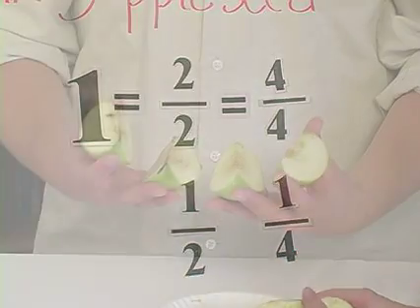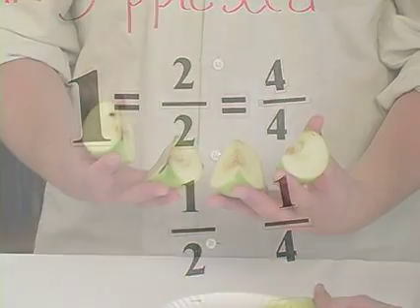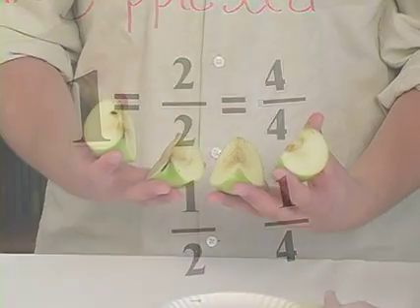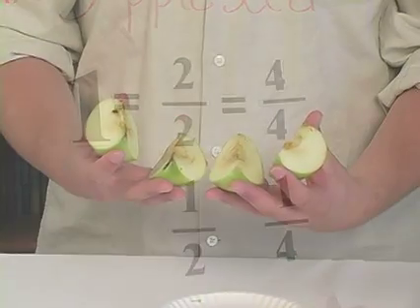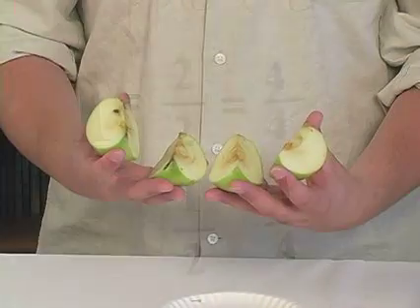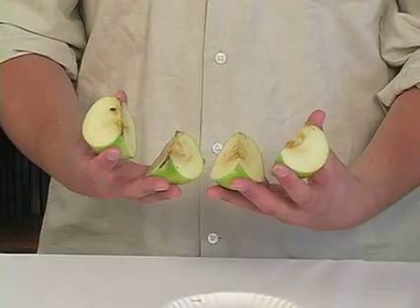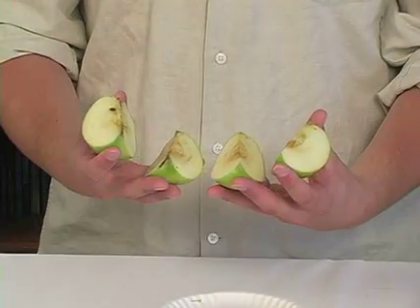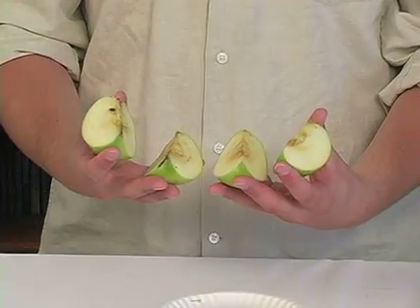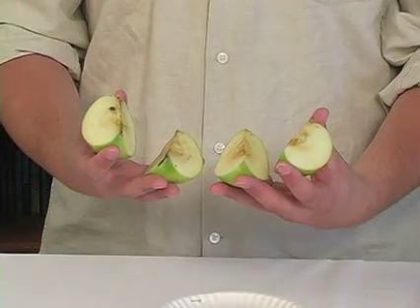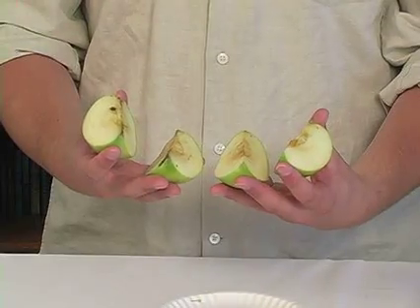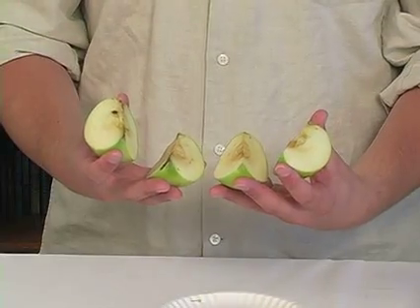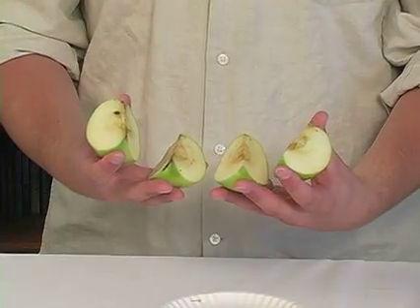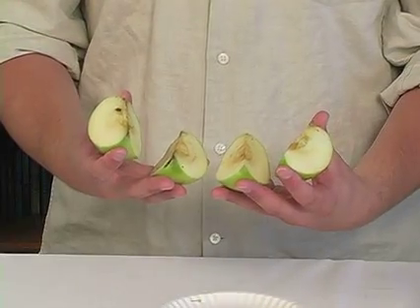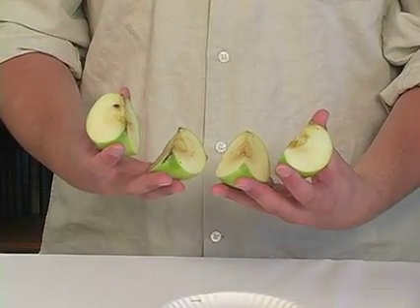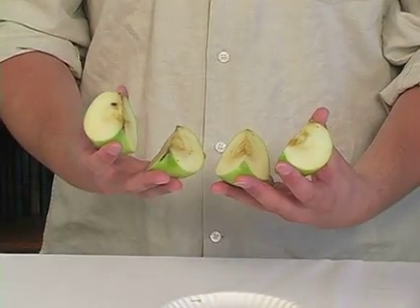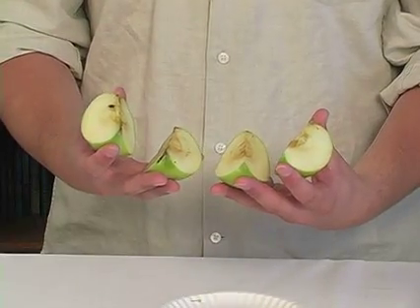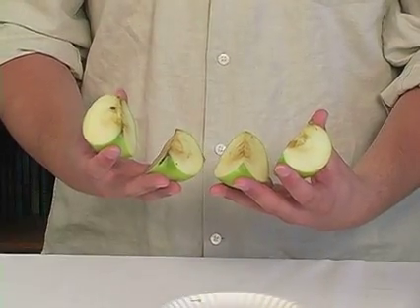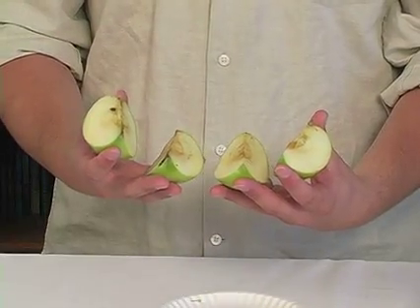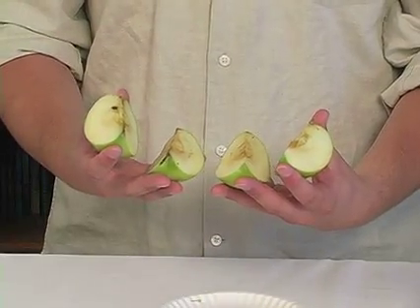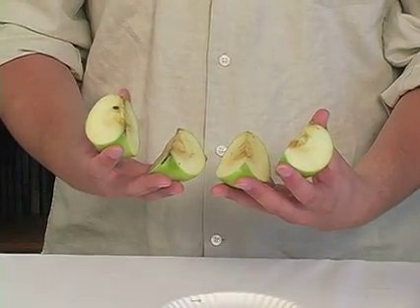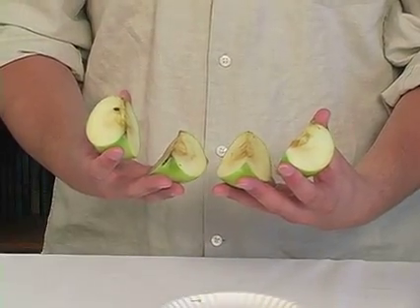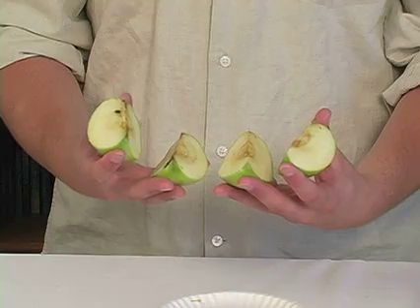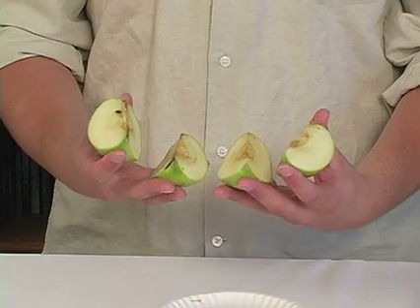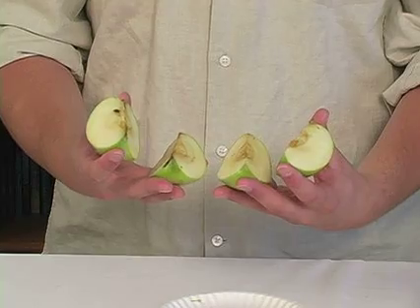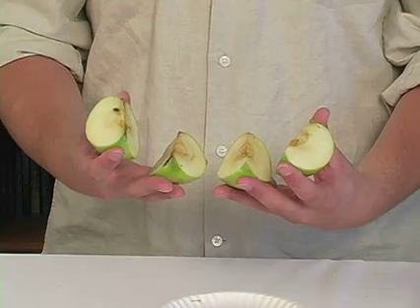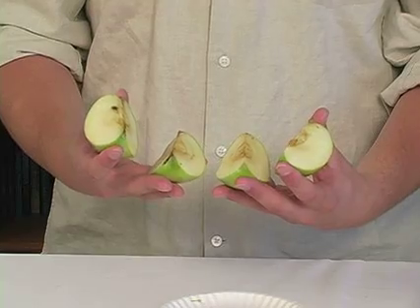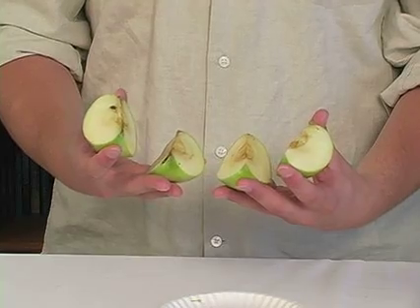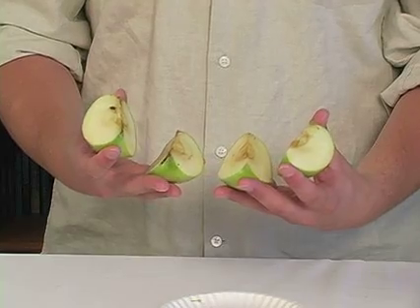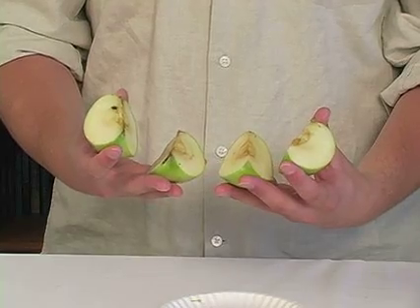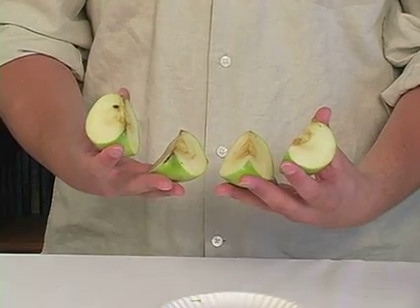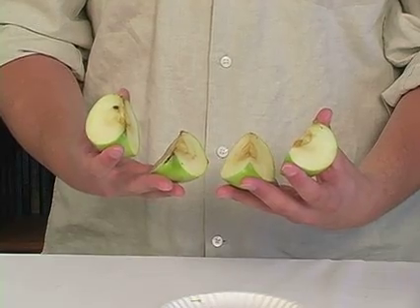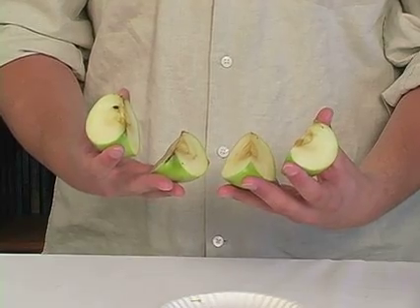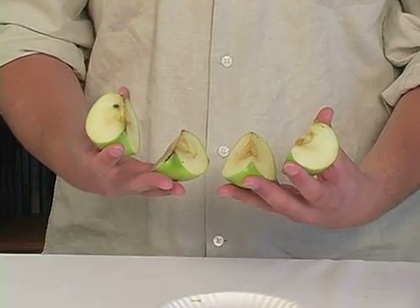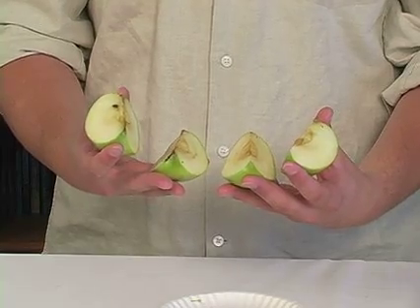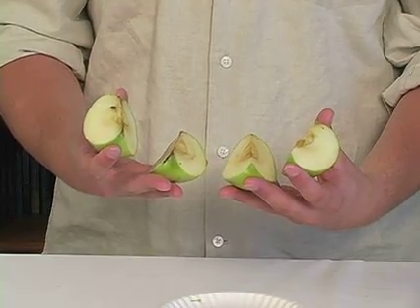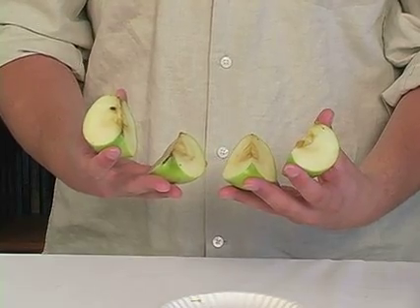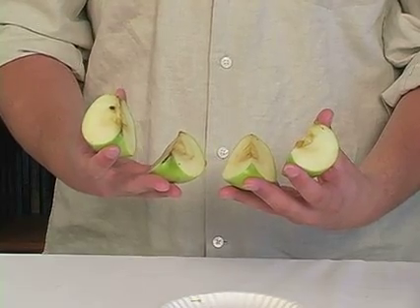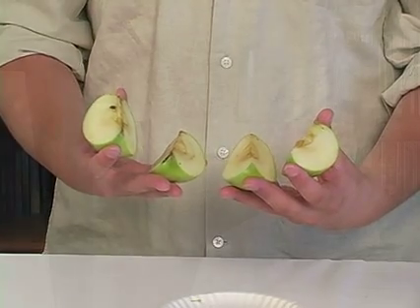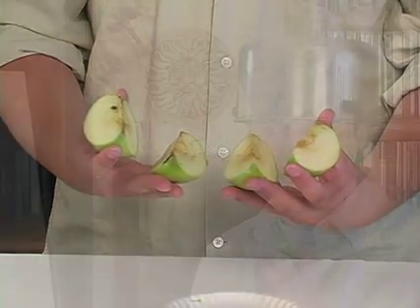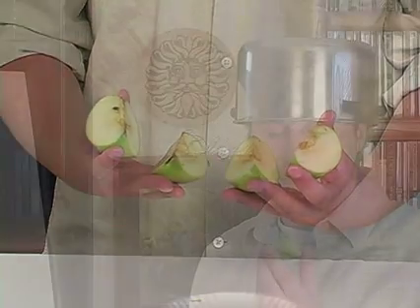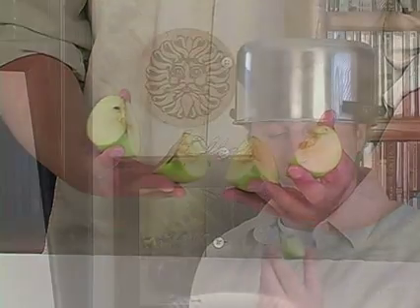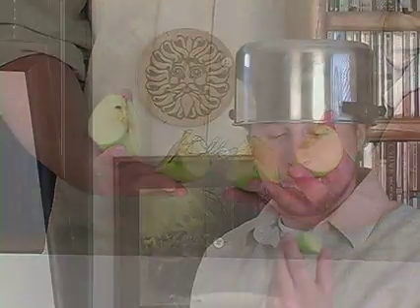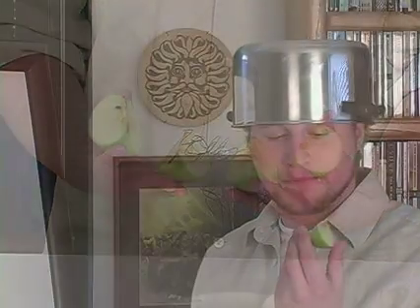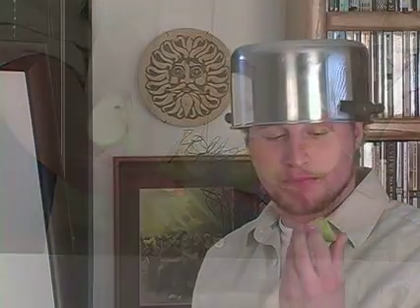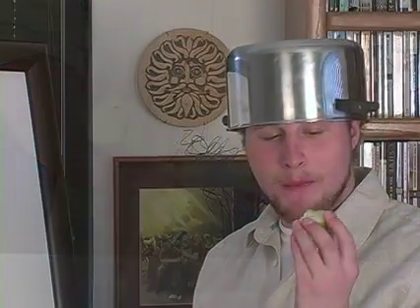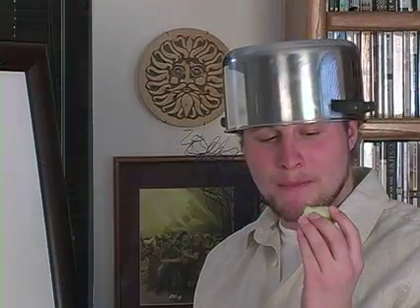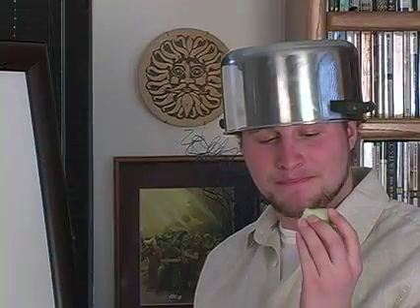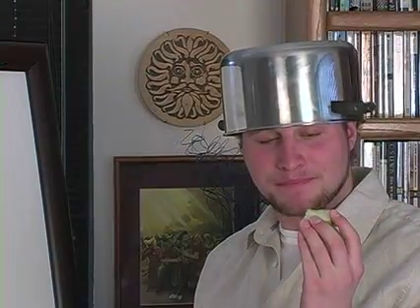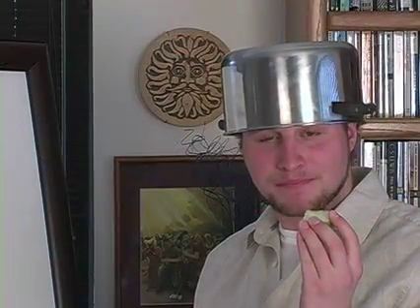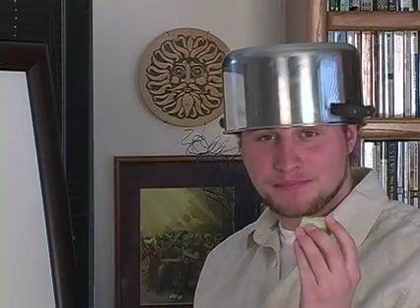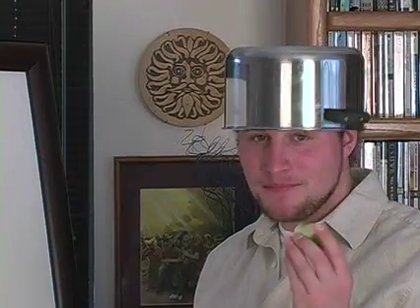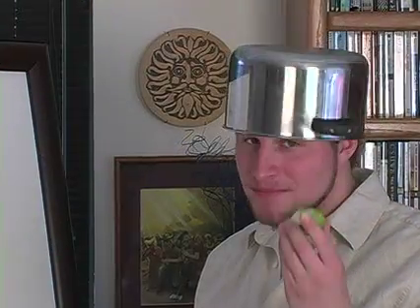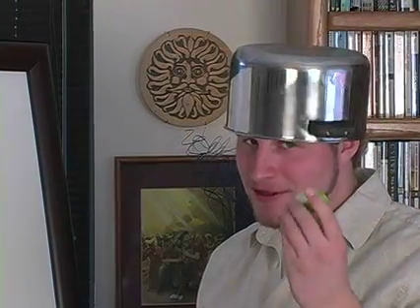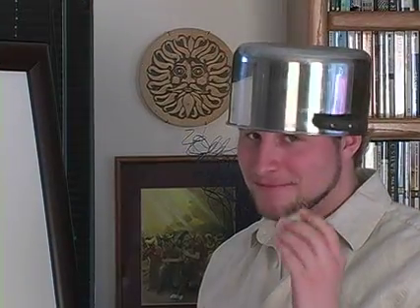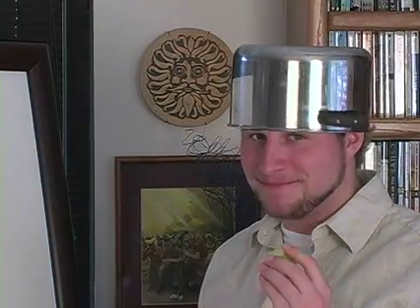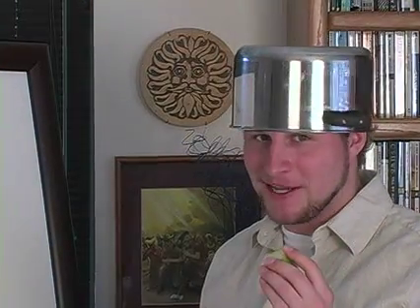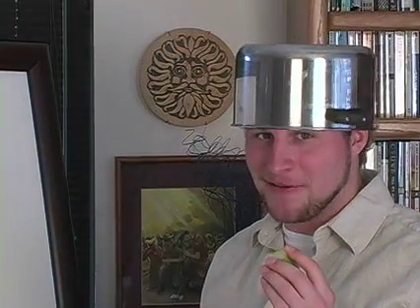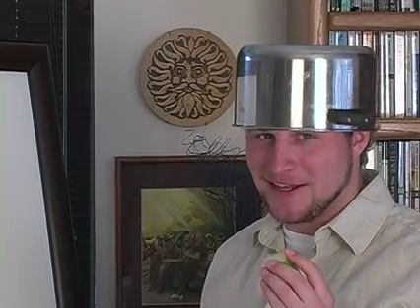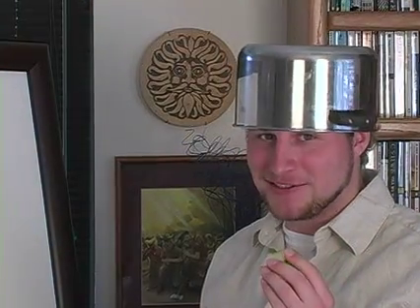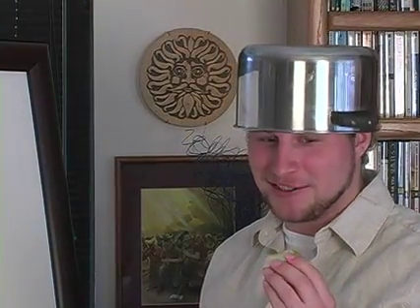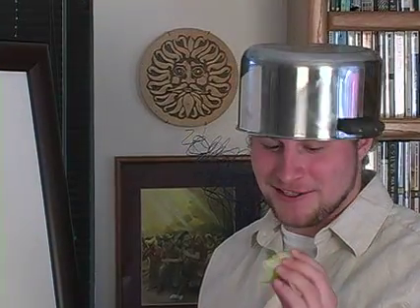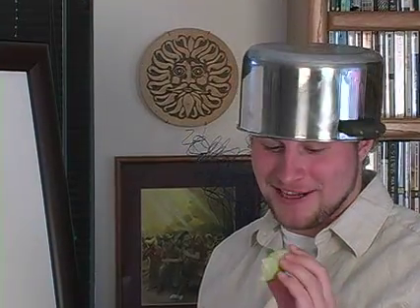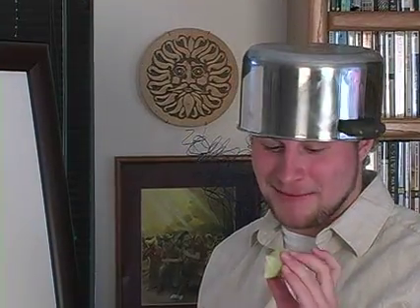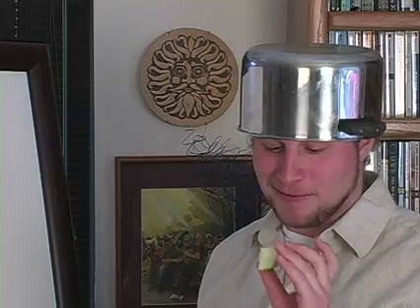So you see, fractions are just pieces of the whole. Now that's a good apple.